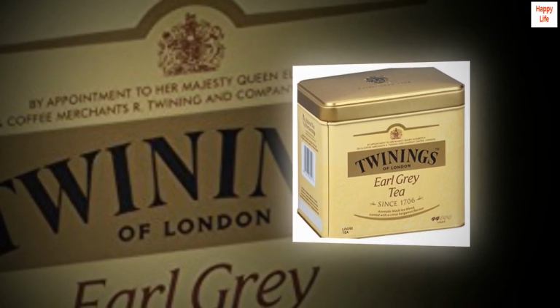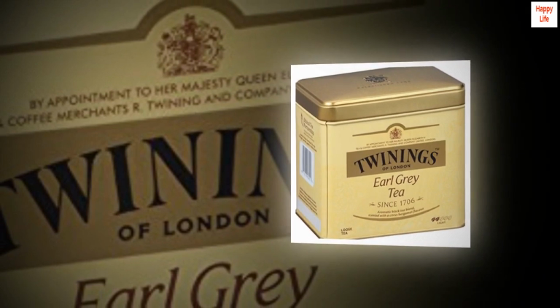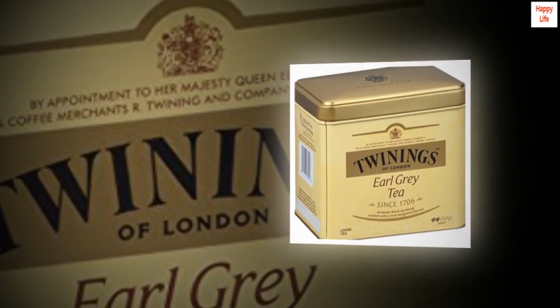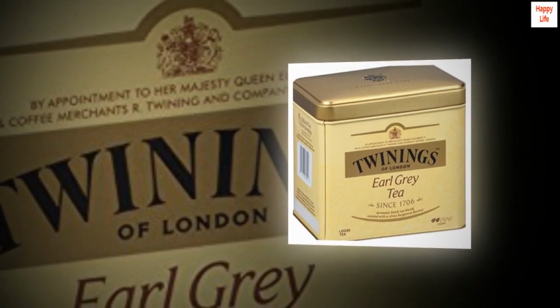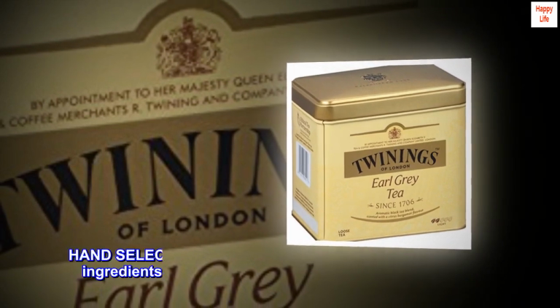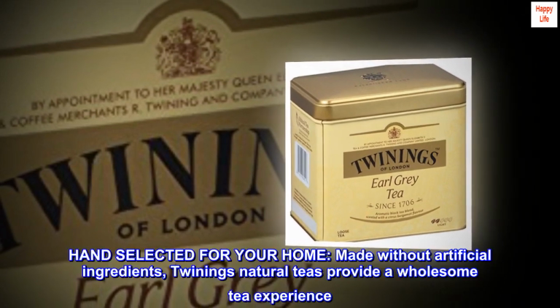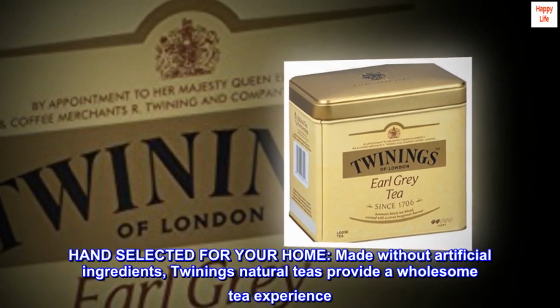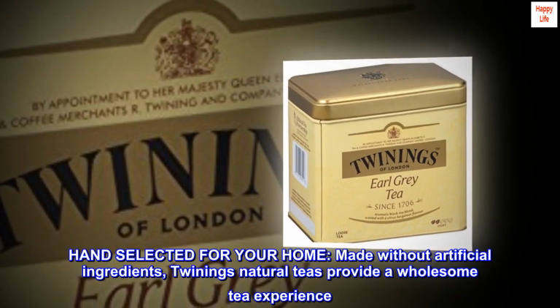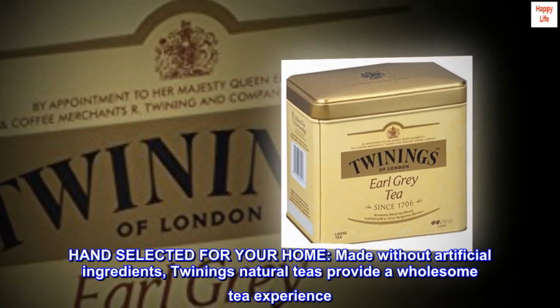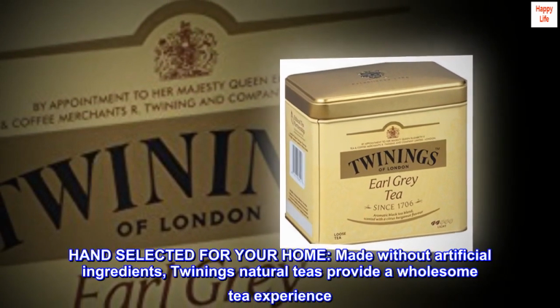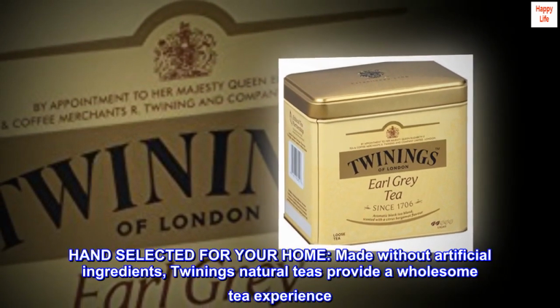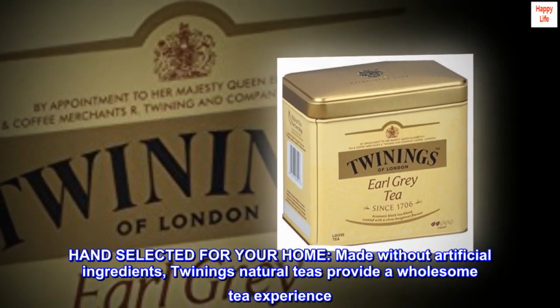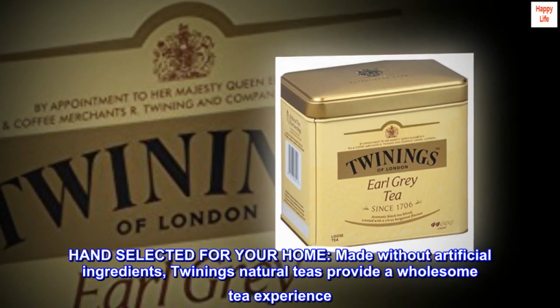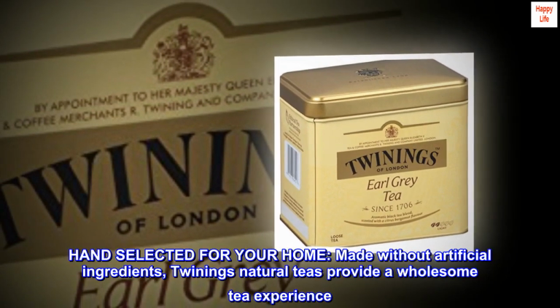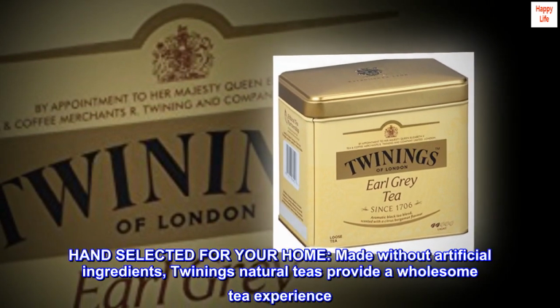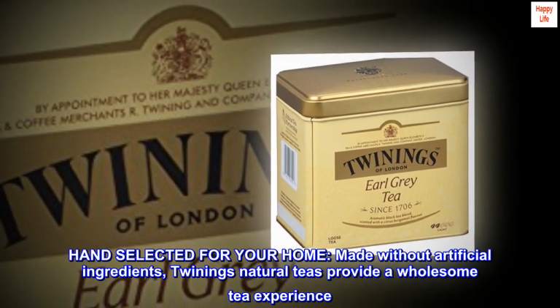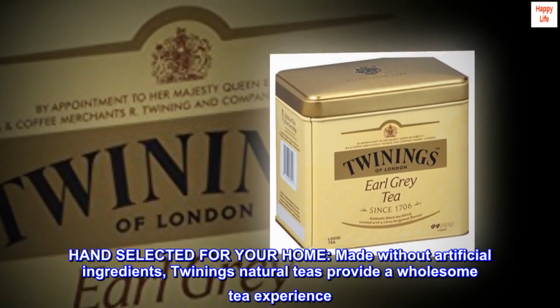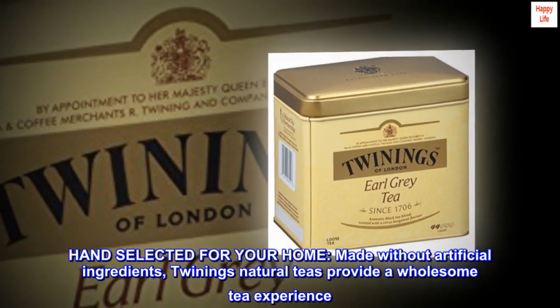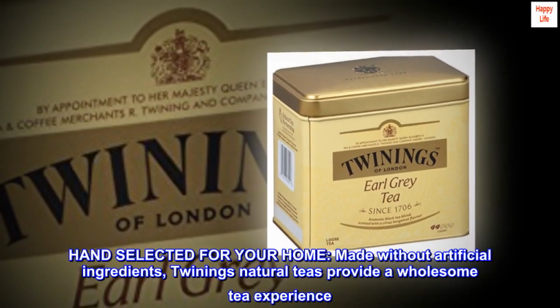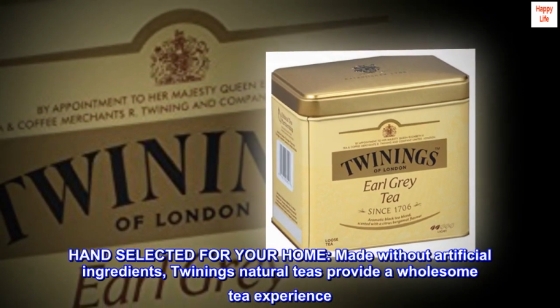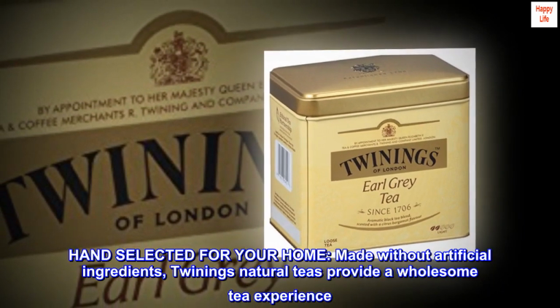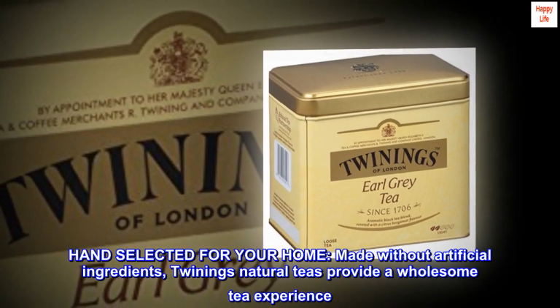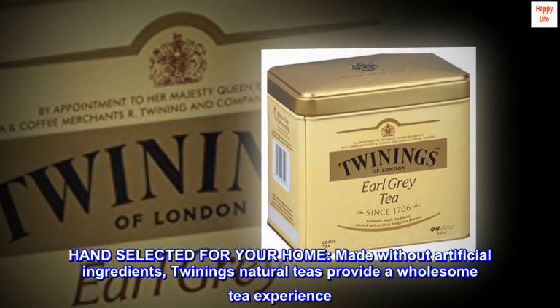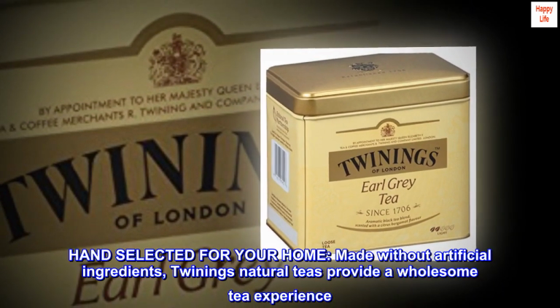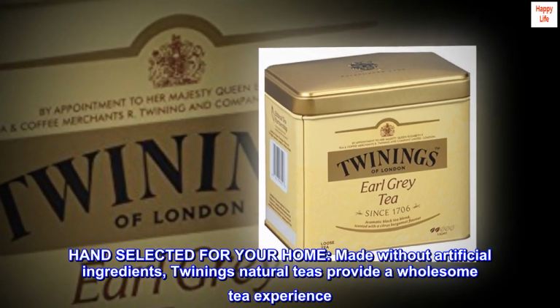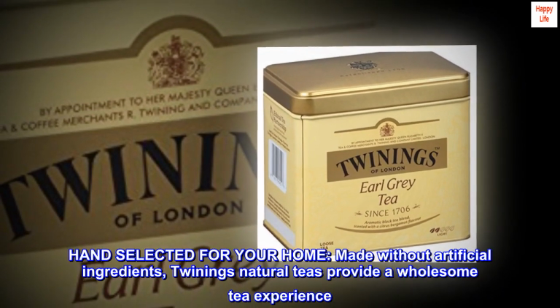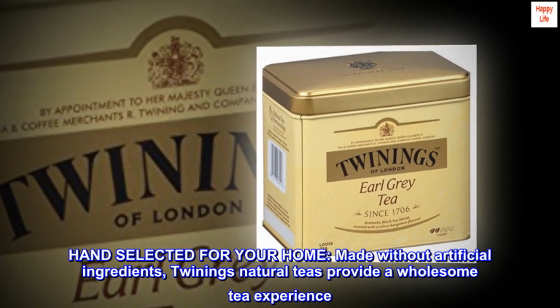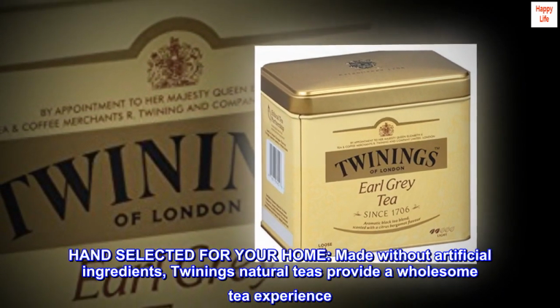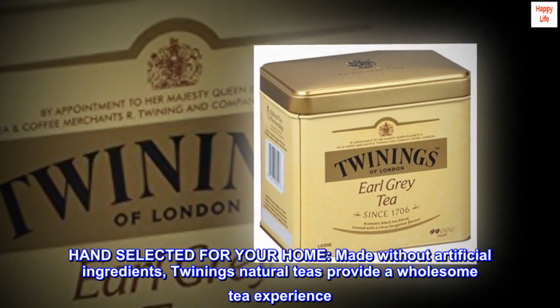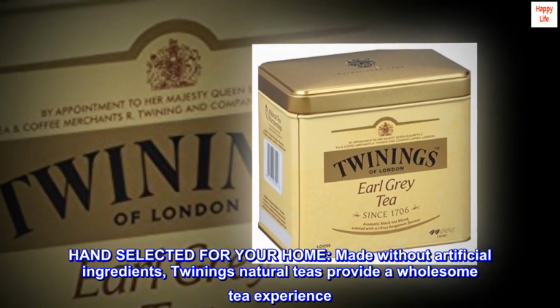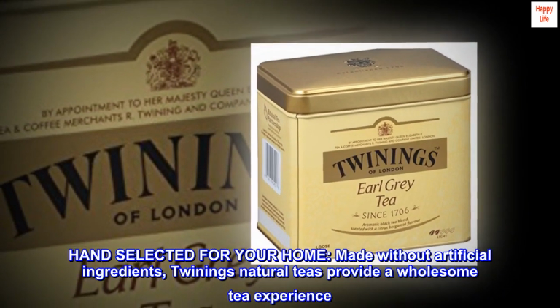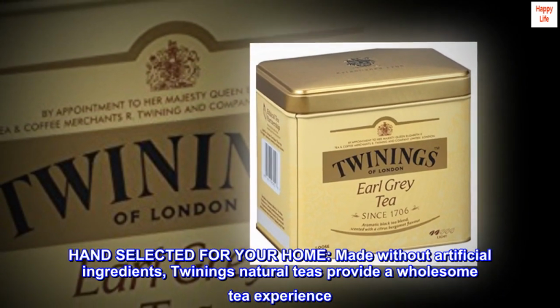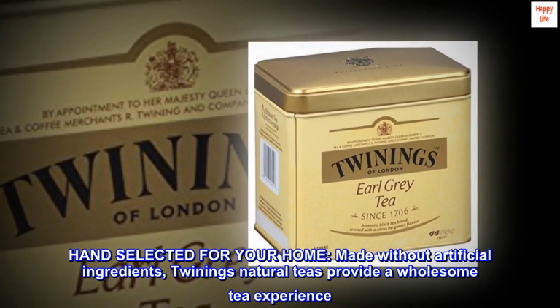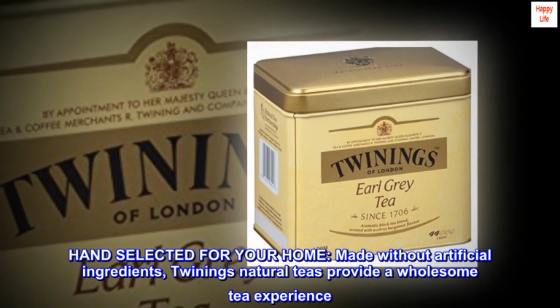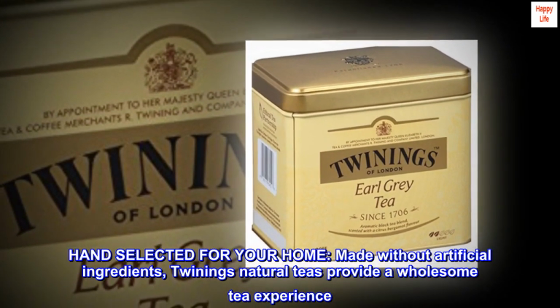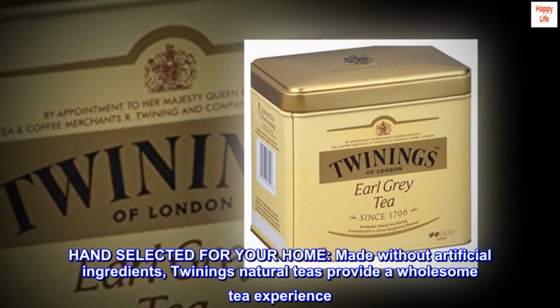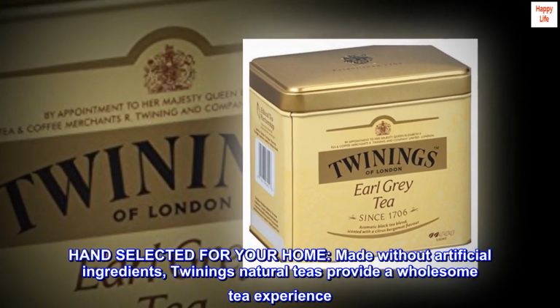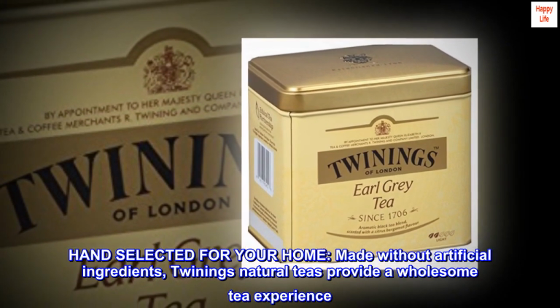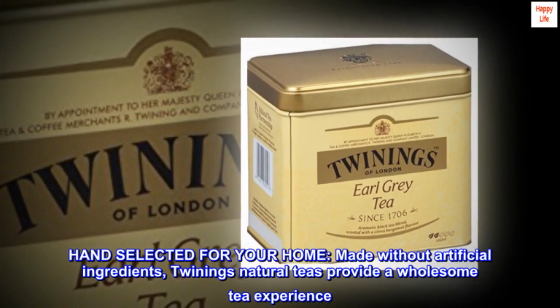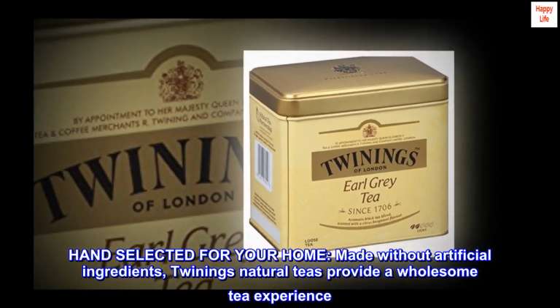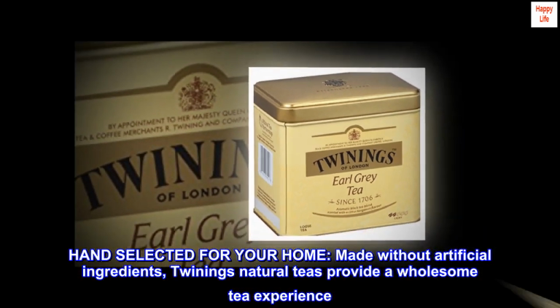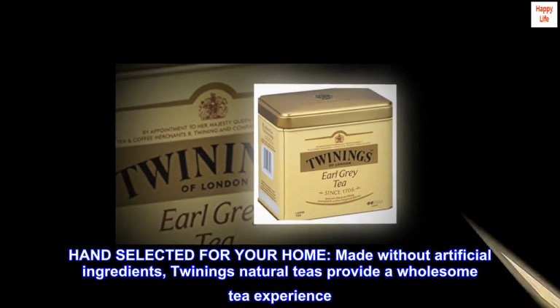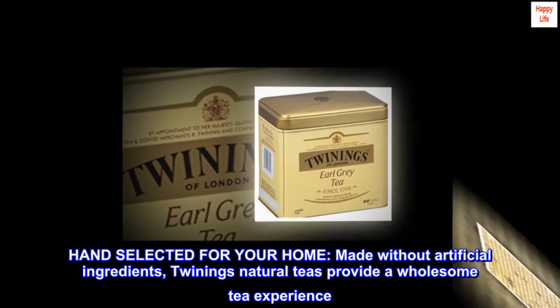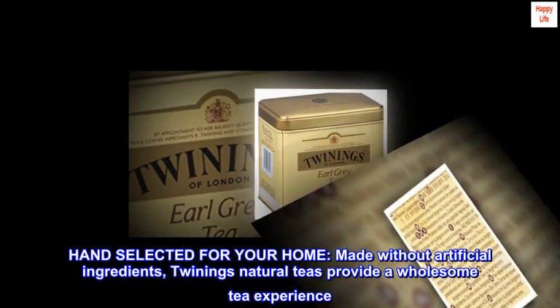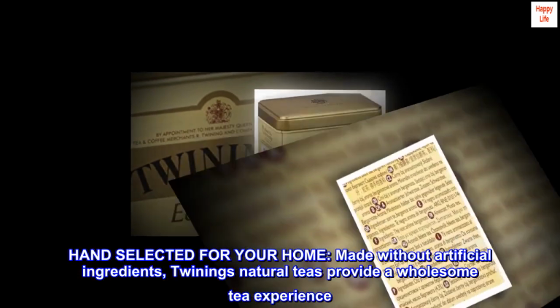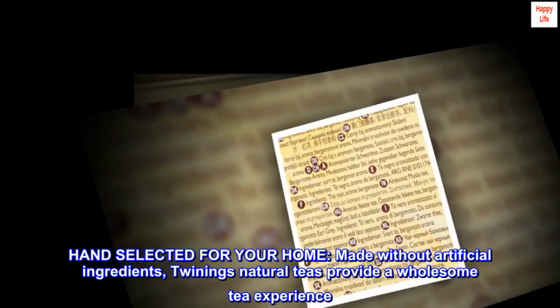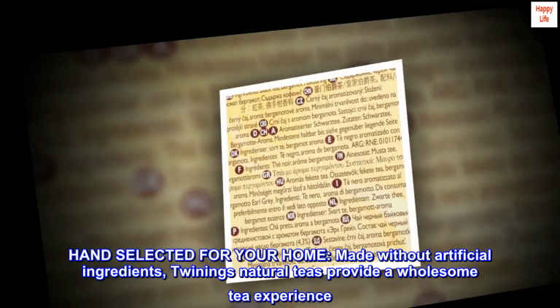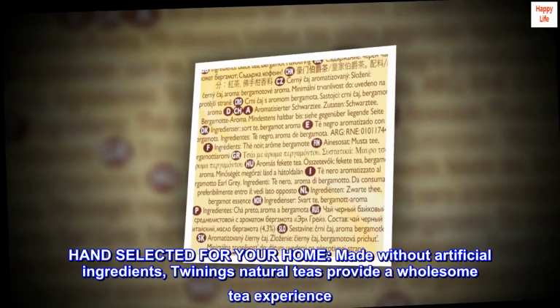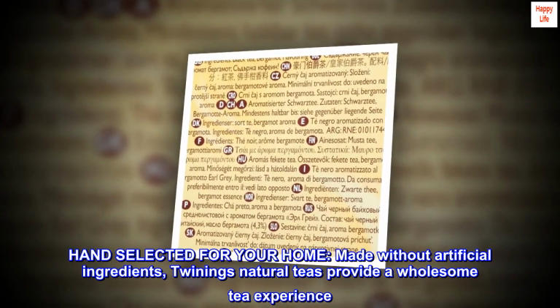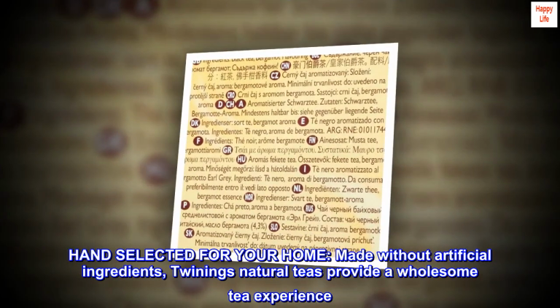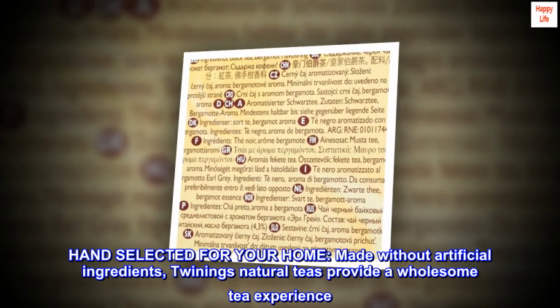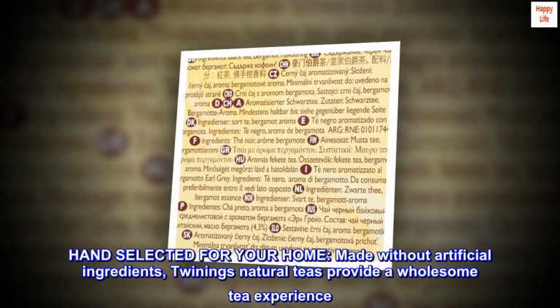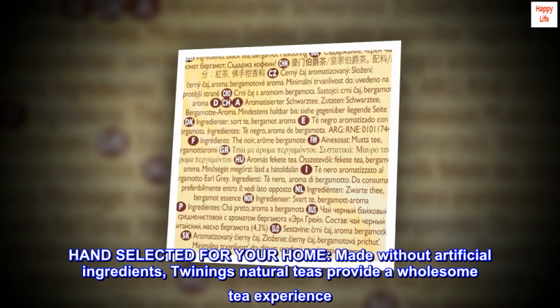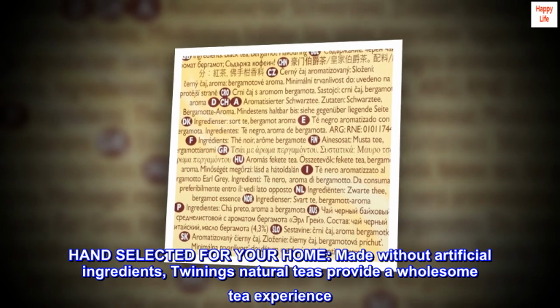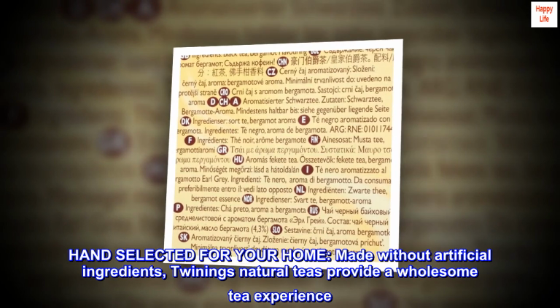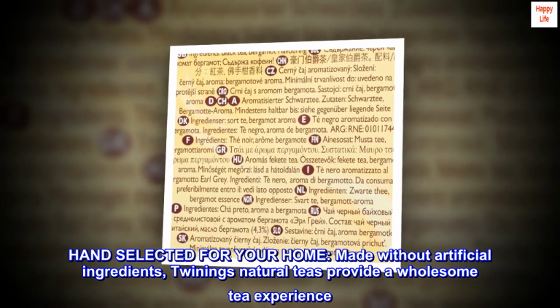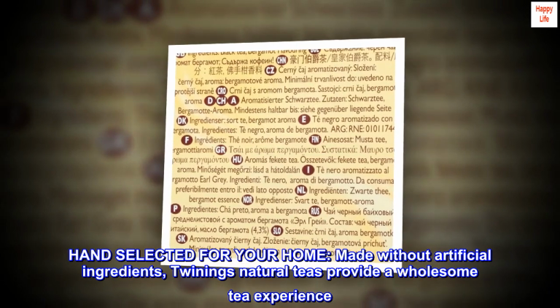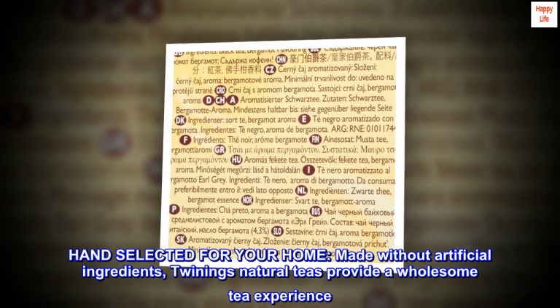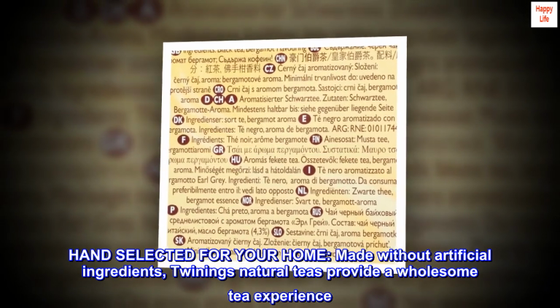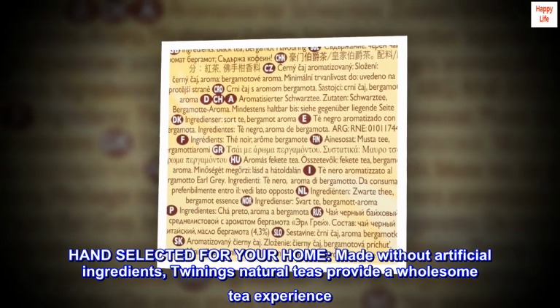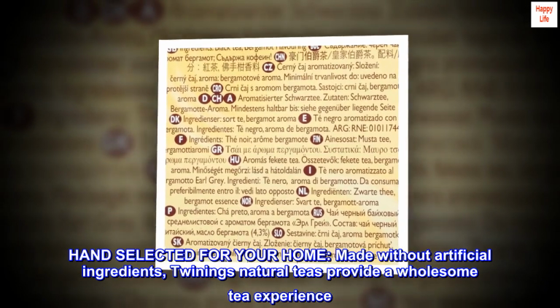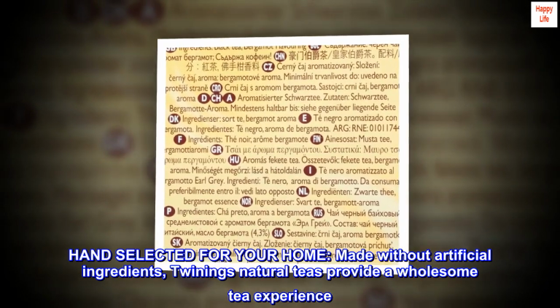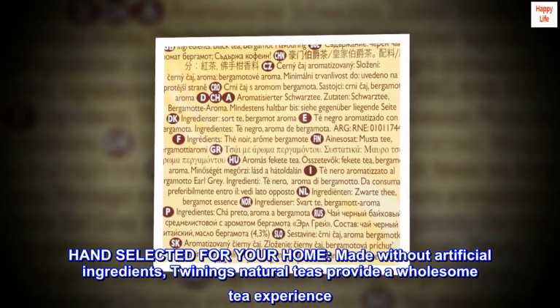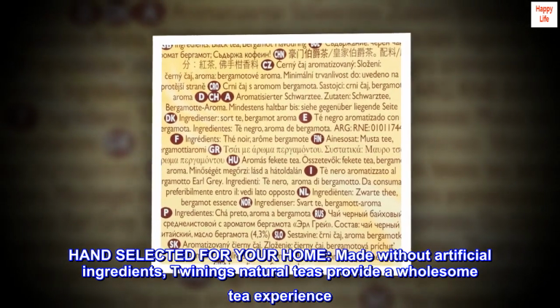Hand-selected for your home, made without artificial ingredients, Twining's natural teas provide a wholesome tea experience.